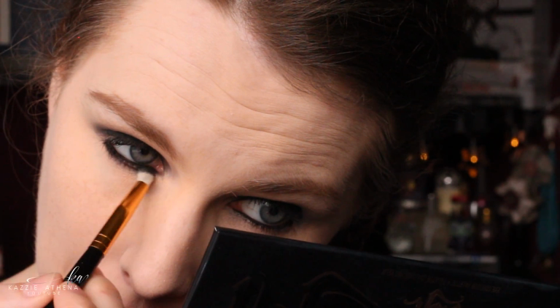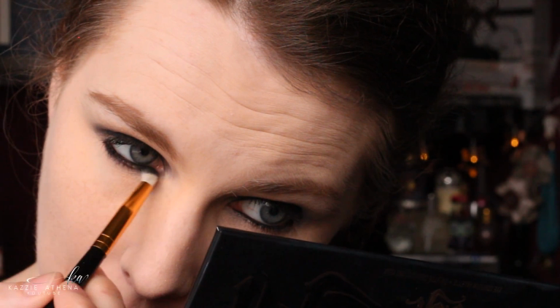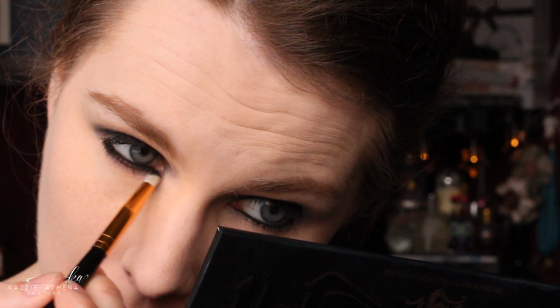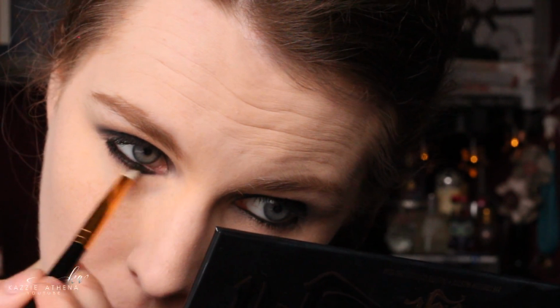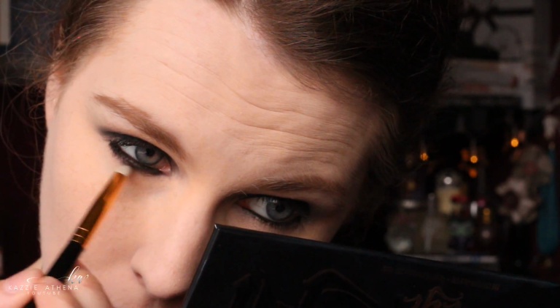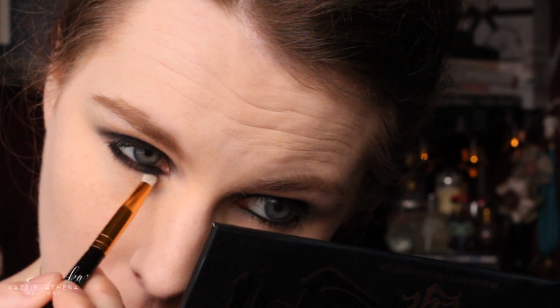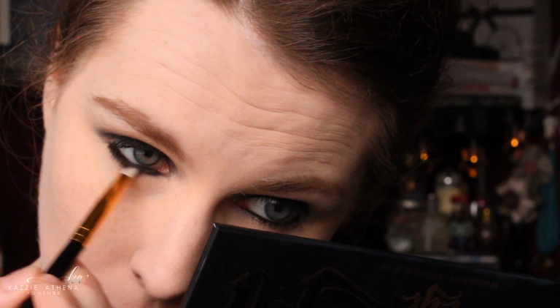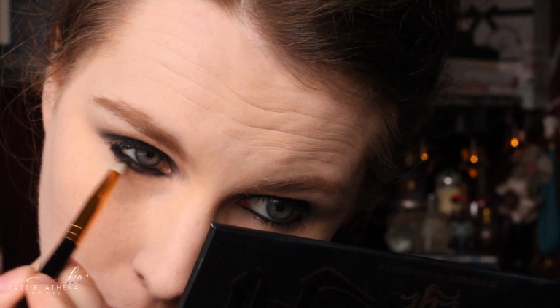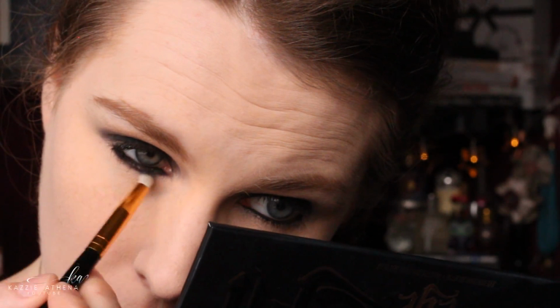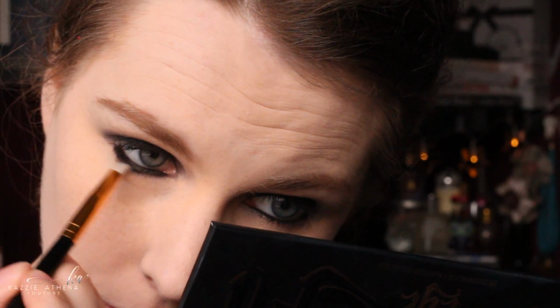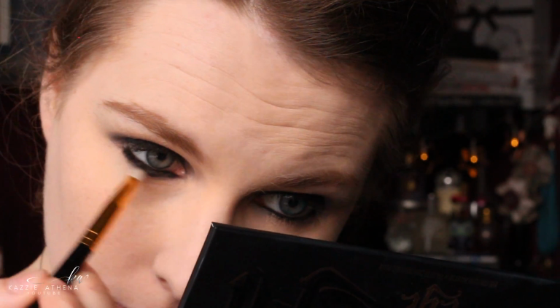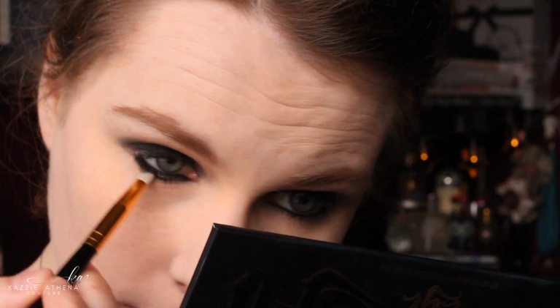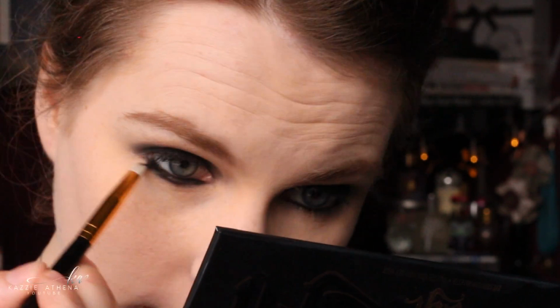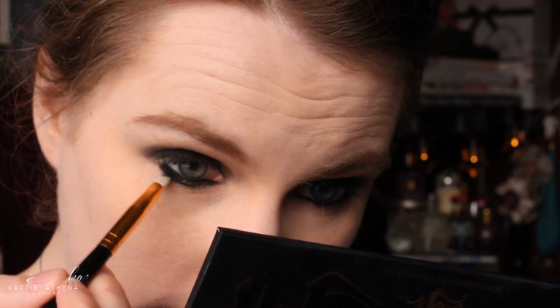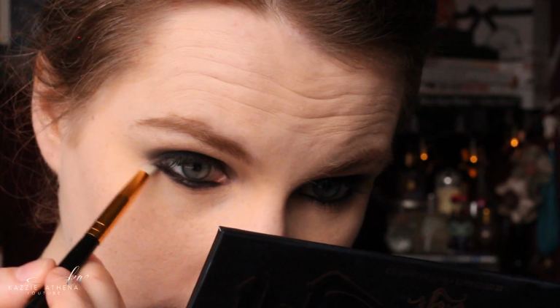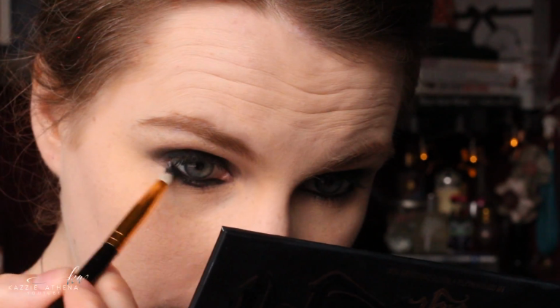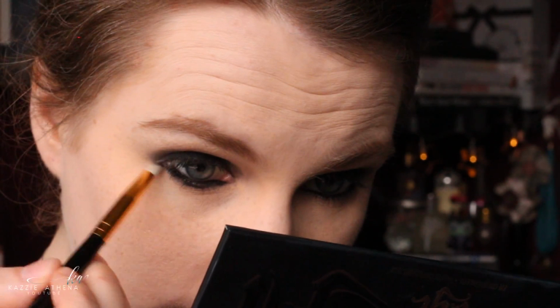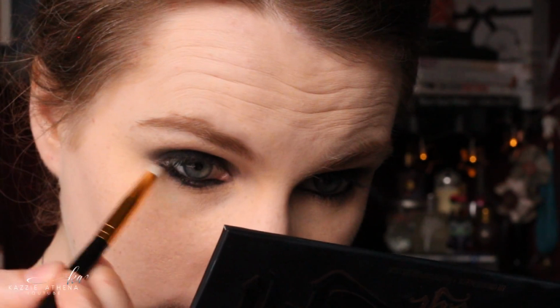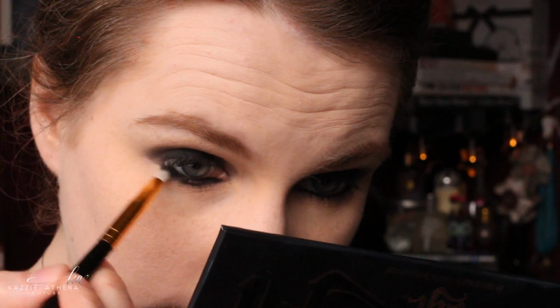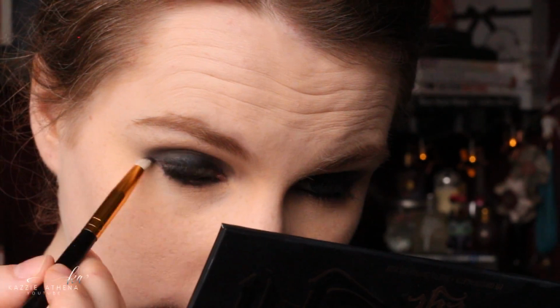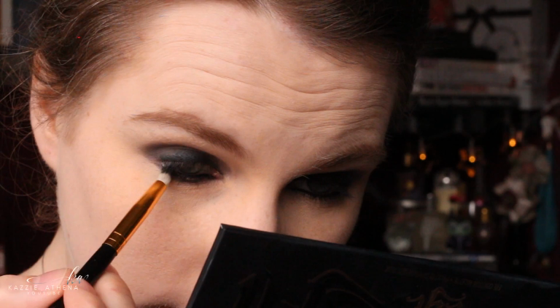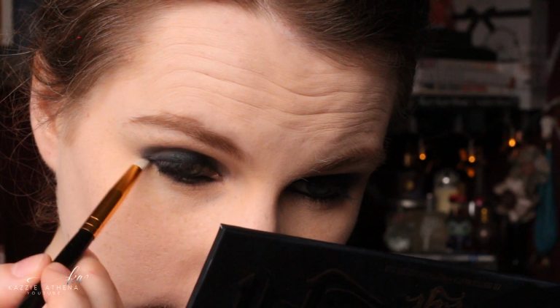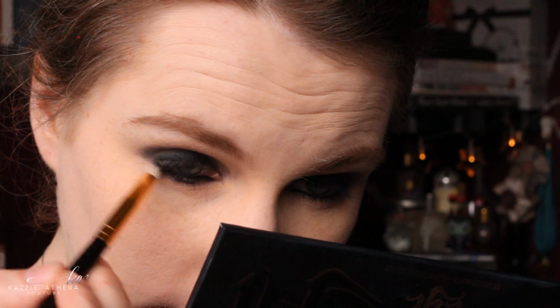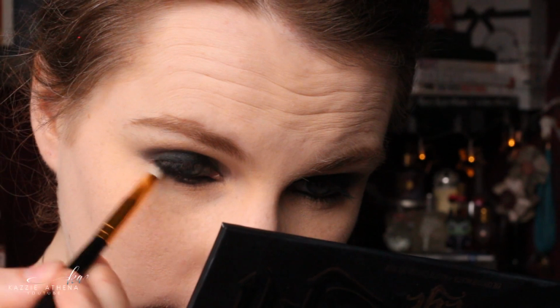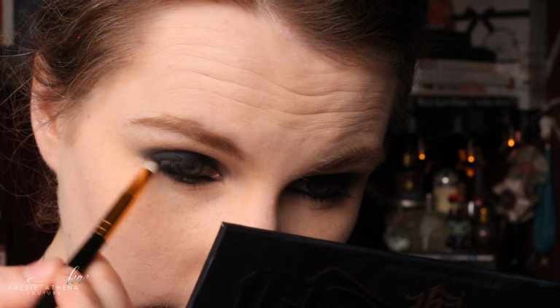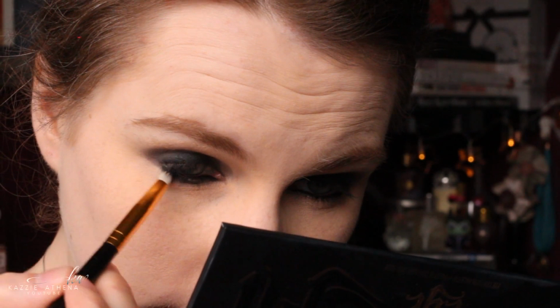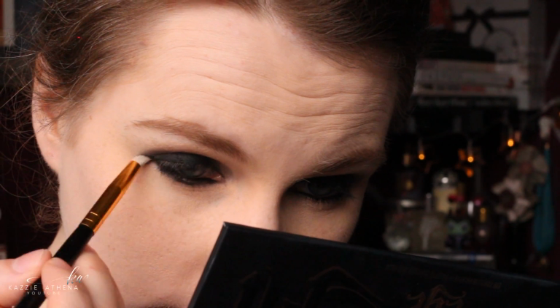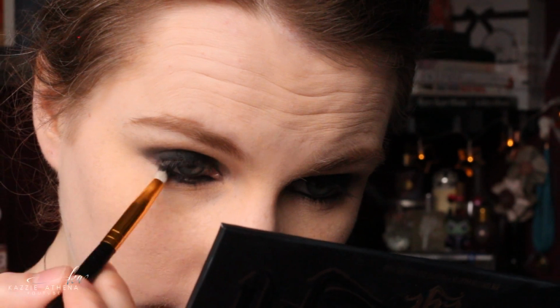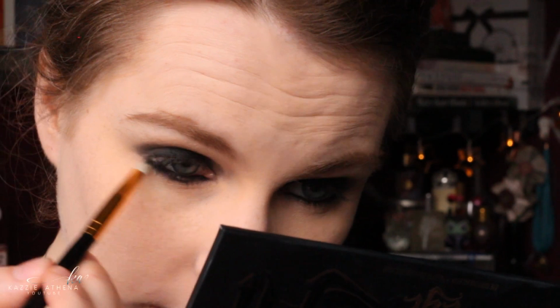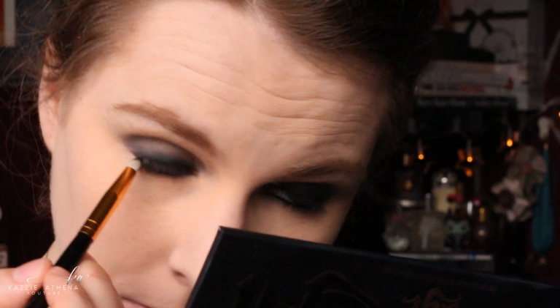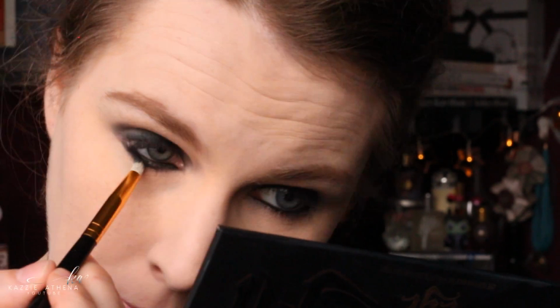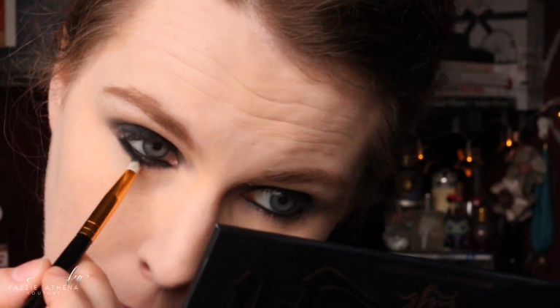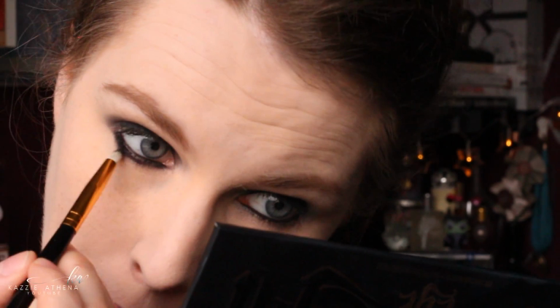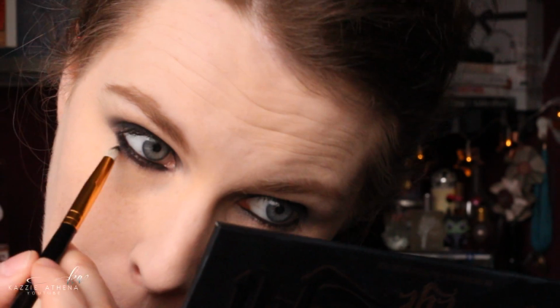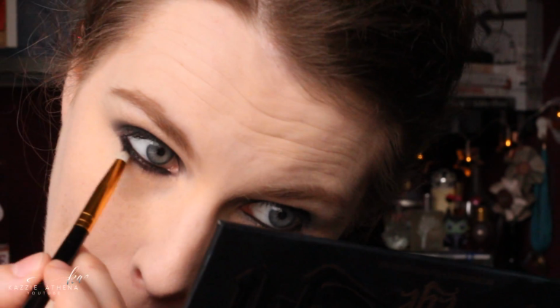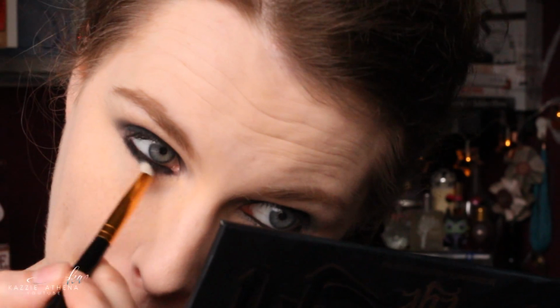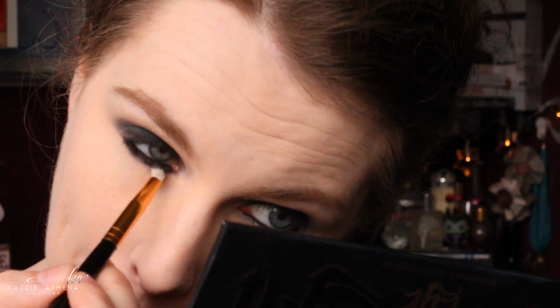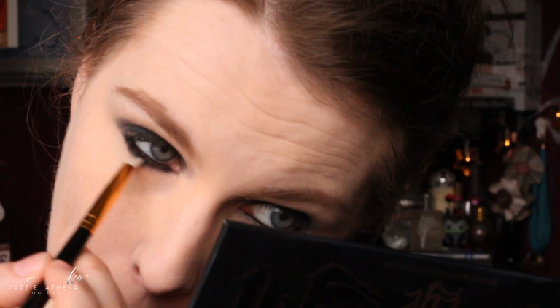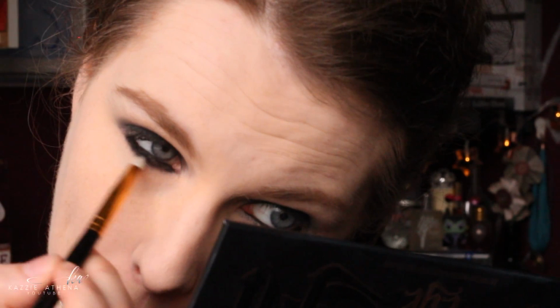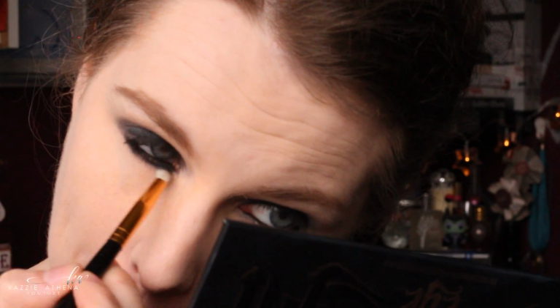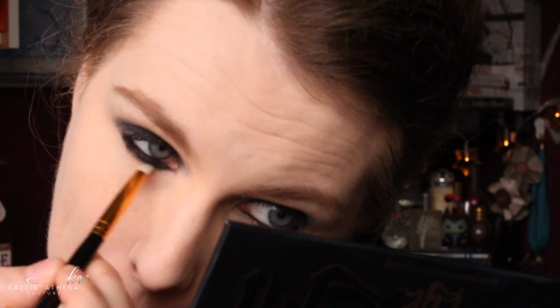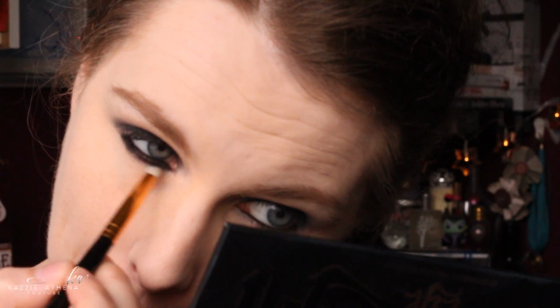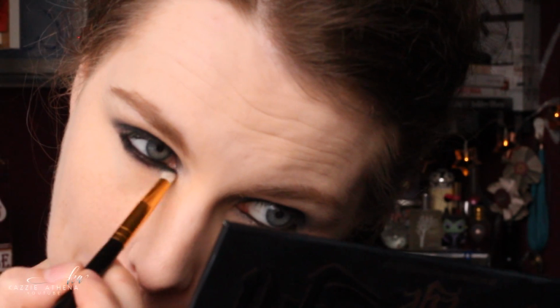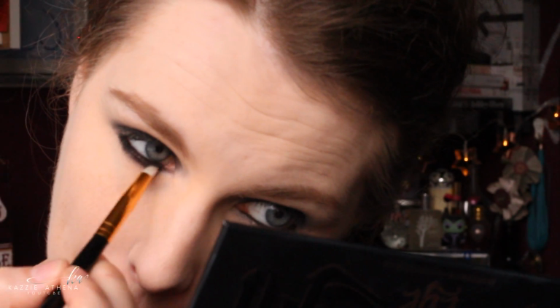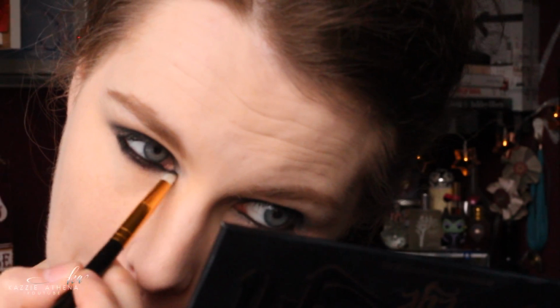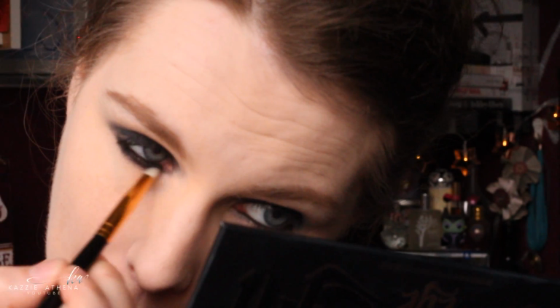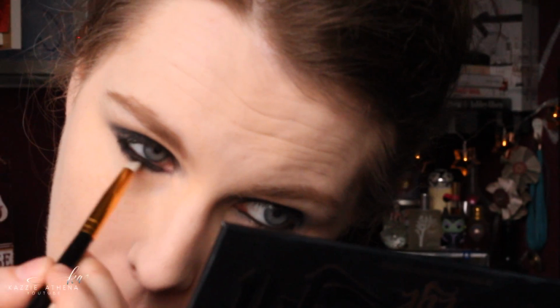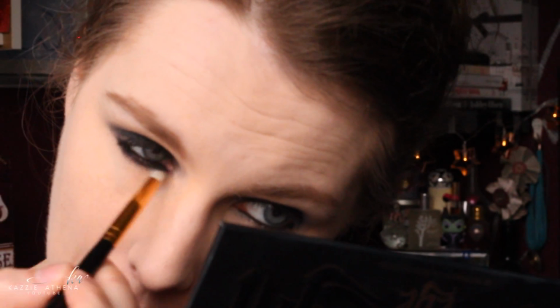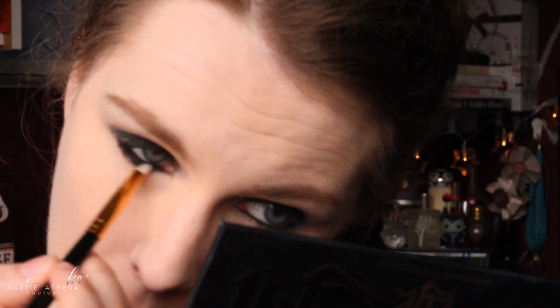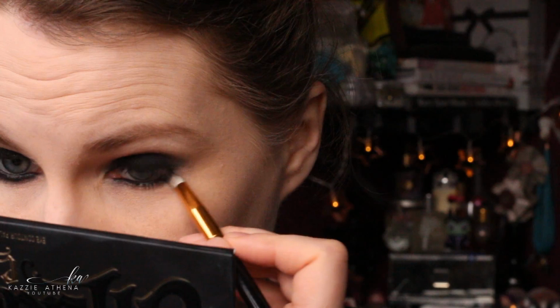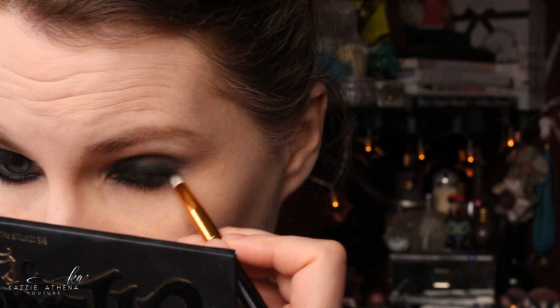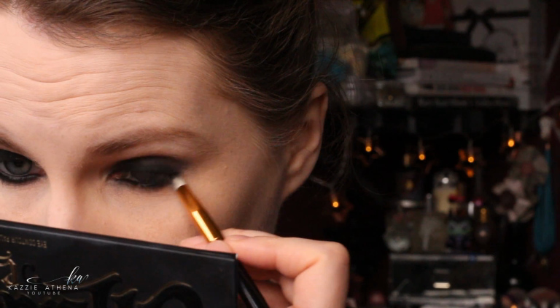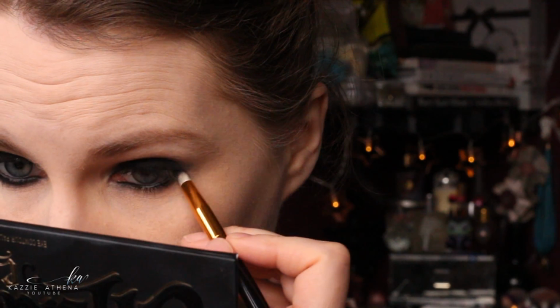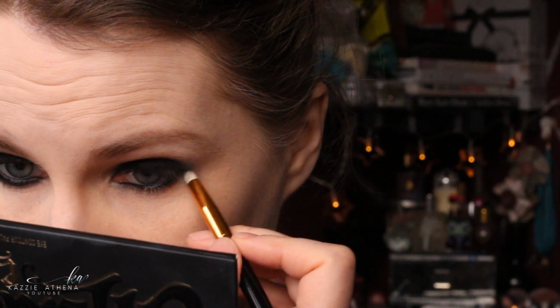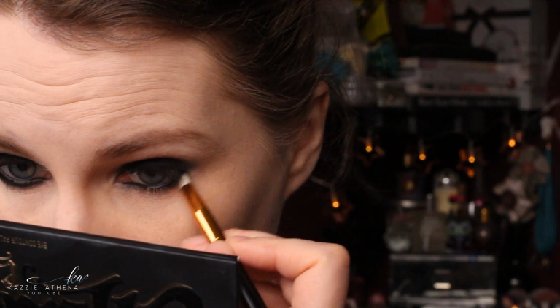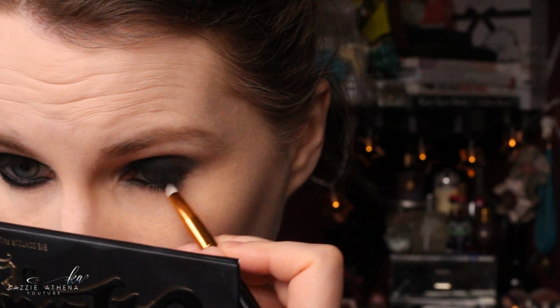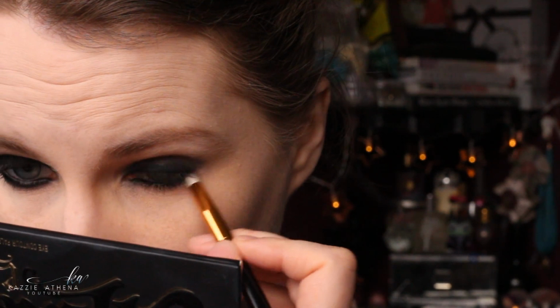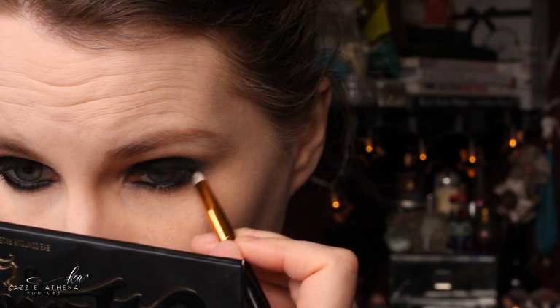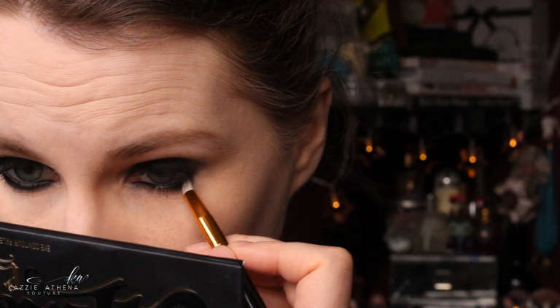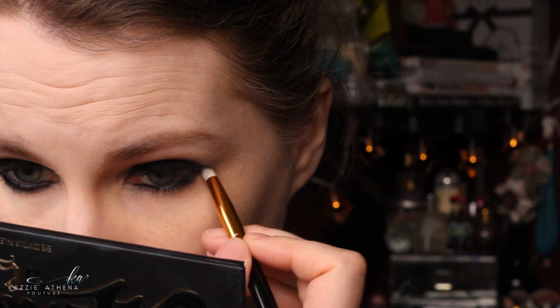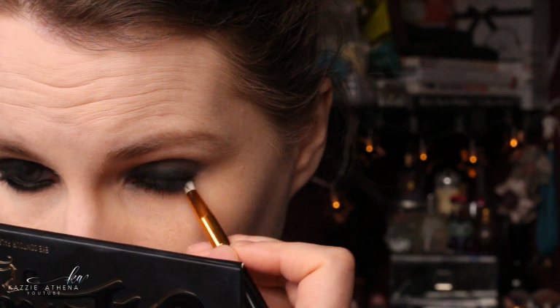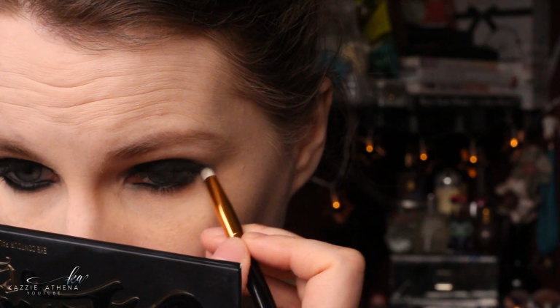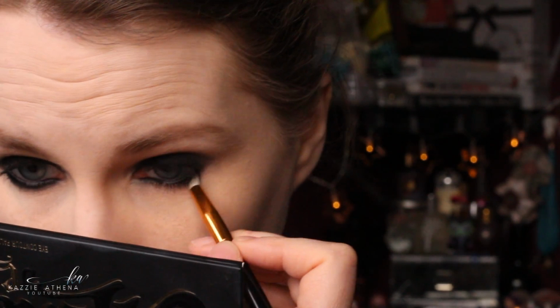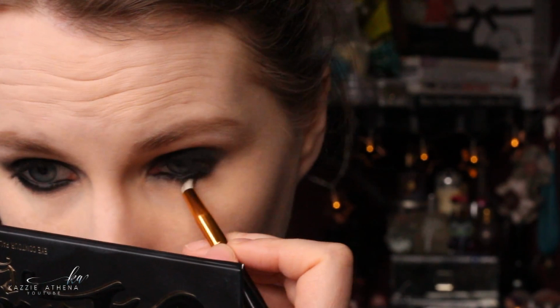That's what I love about the Charlotte Tilbury pencil — it is so blendable and creamy. But you don't have to use it; this is just what I used.